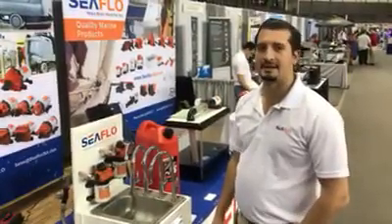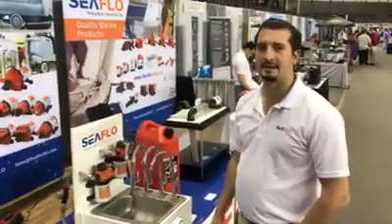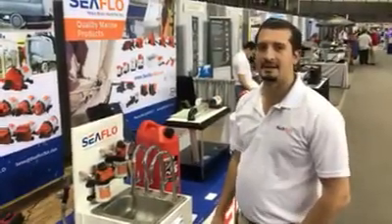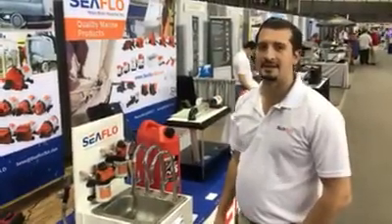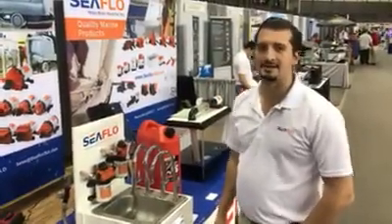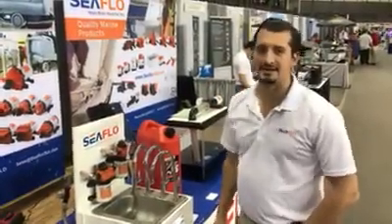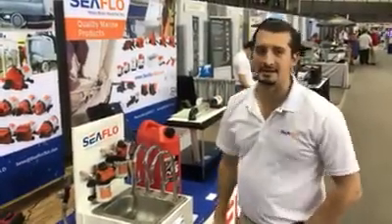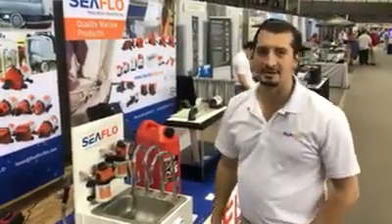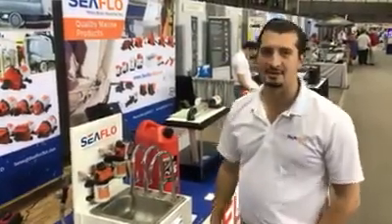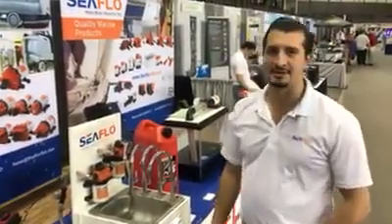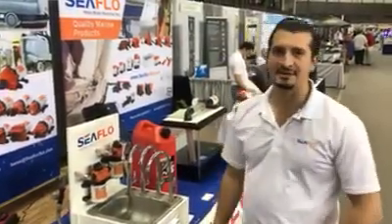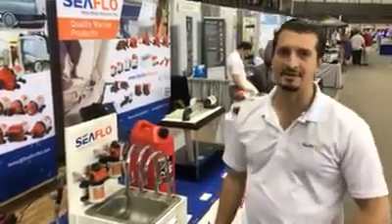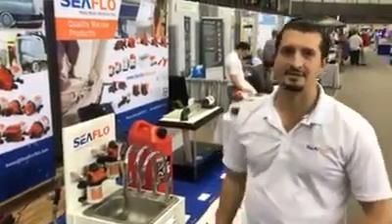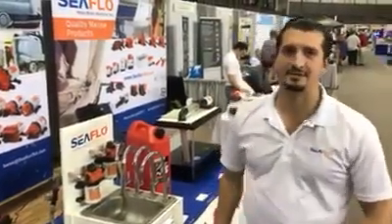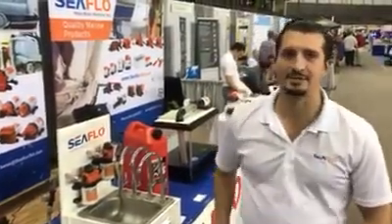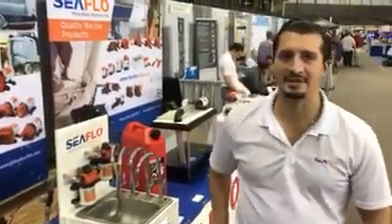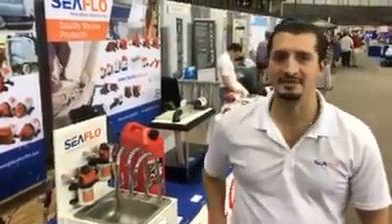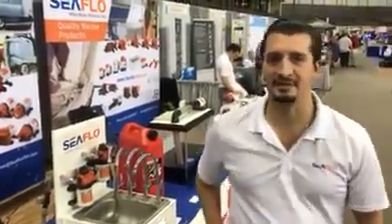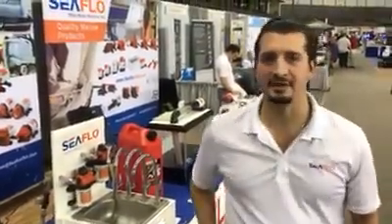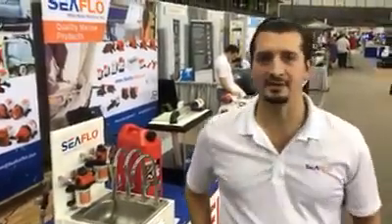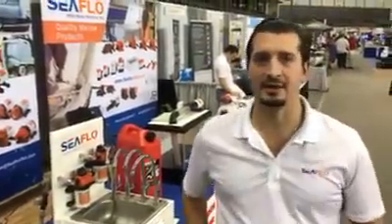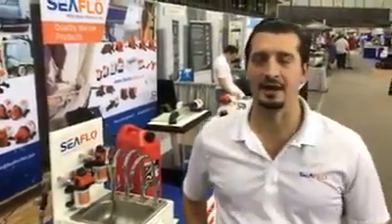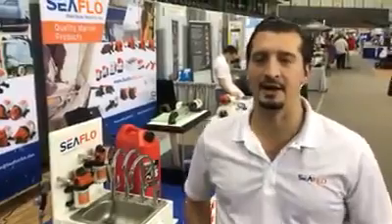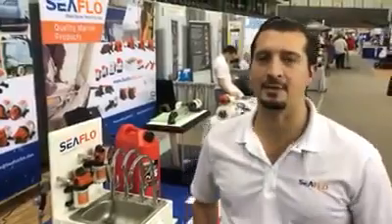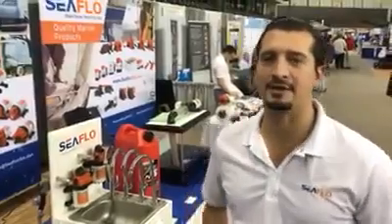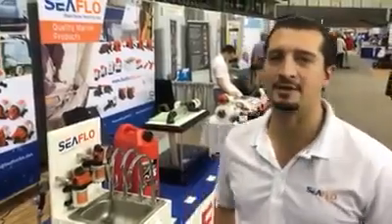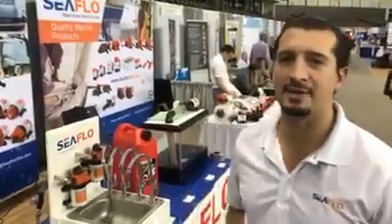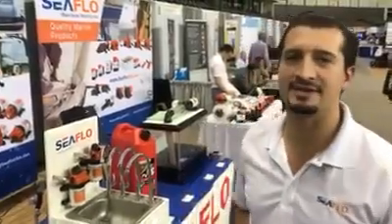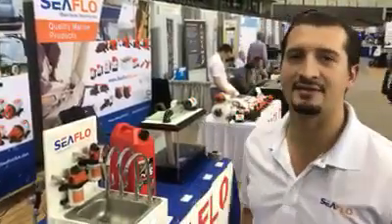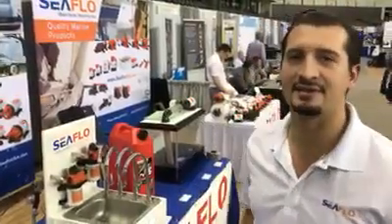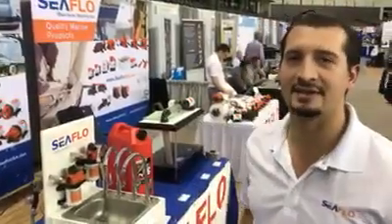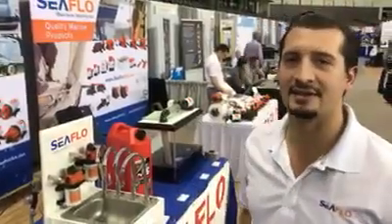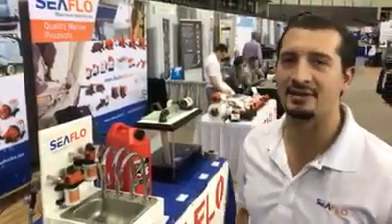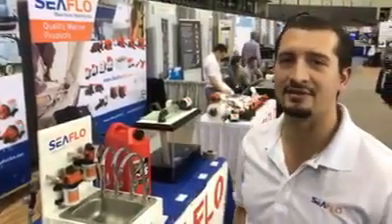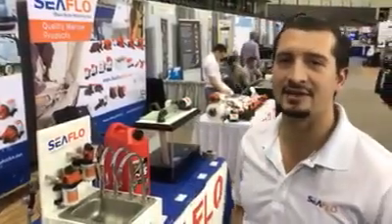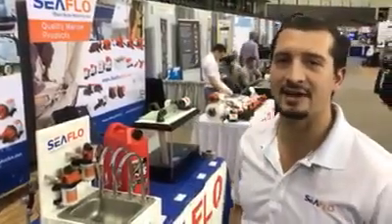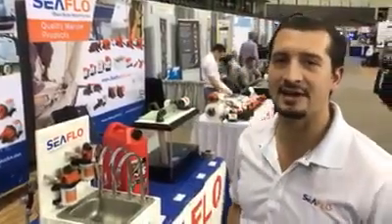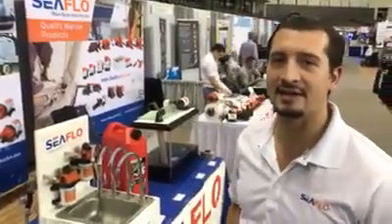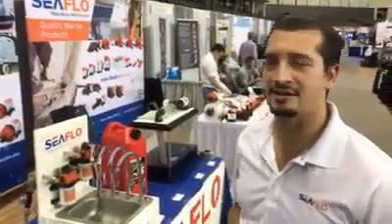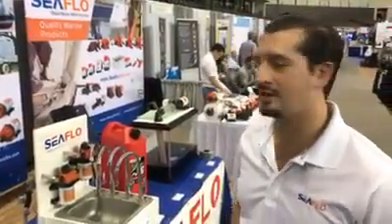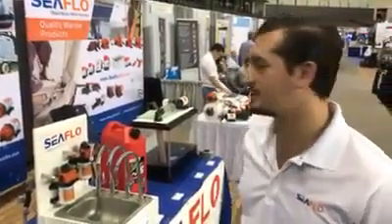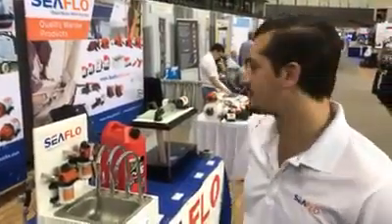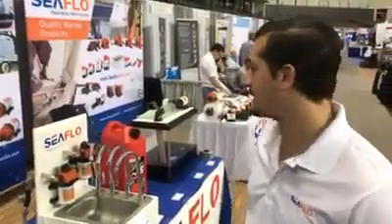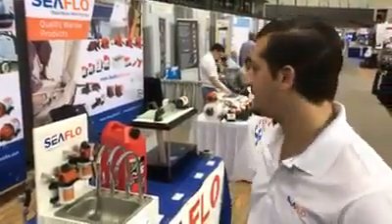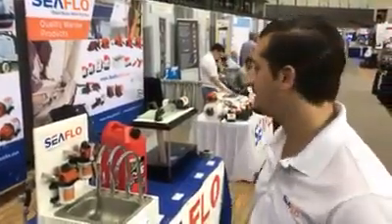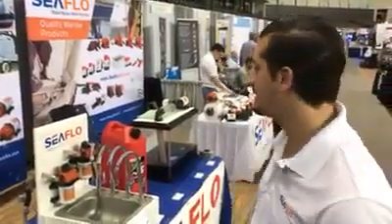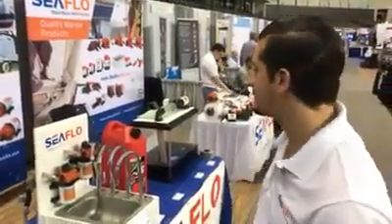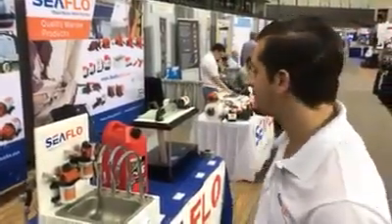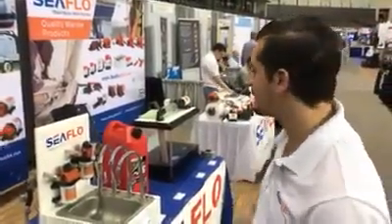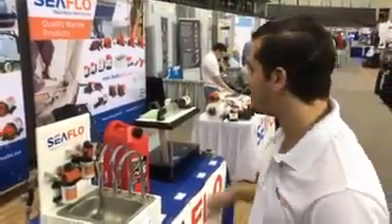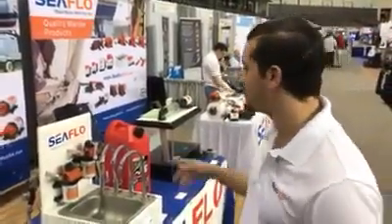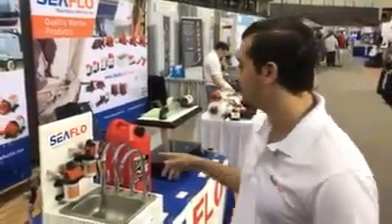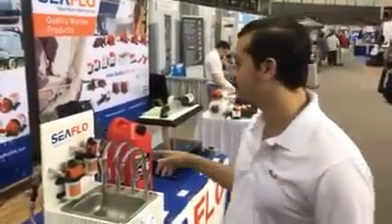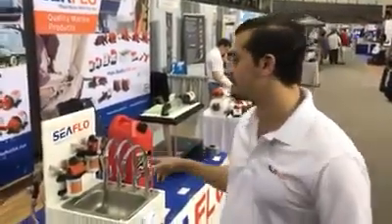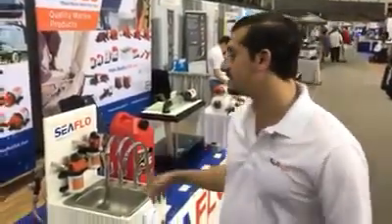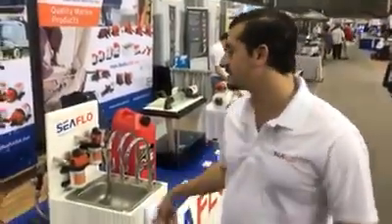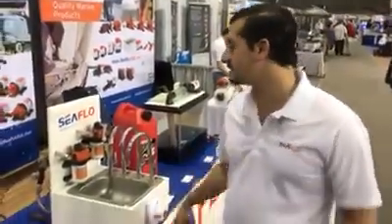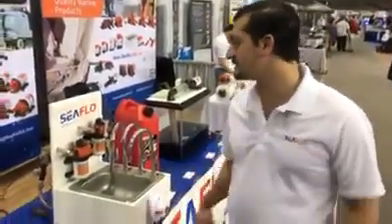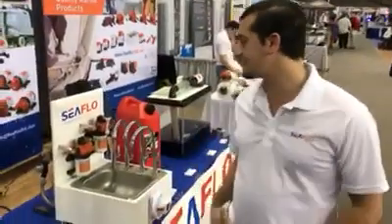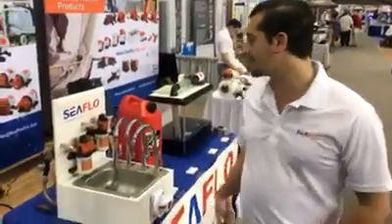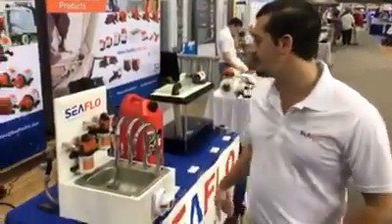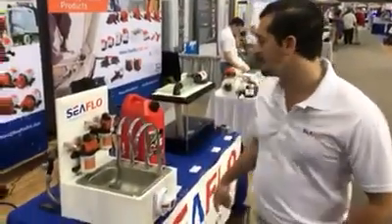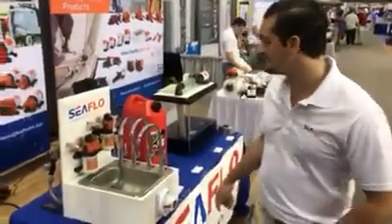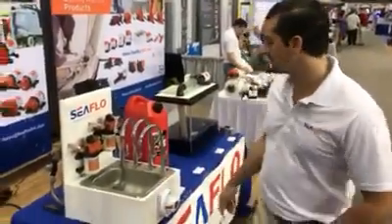Hi, how's it going? Chris here from CFLO. We're at the 2017 RVIA show. I just wanted to demonstrate our new 42 series that came out.